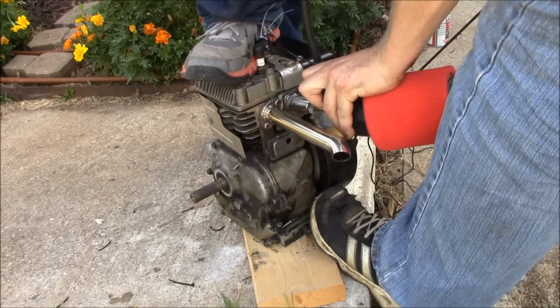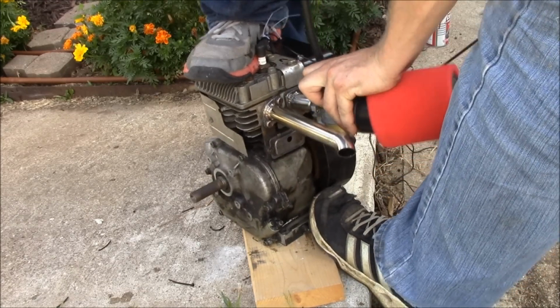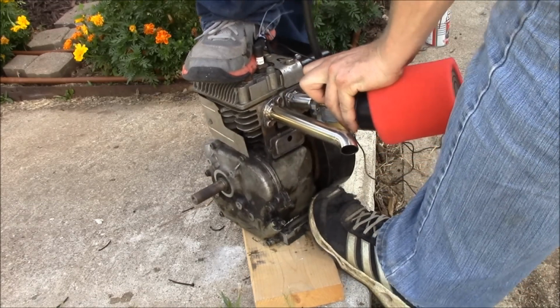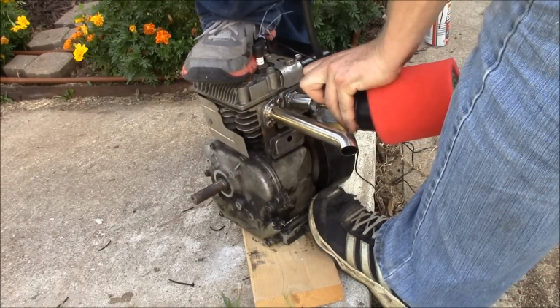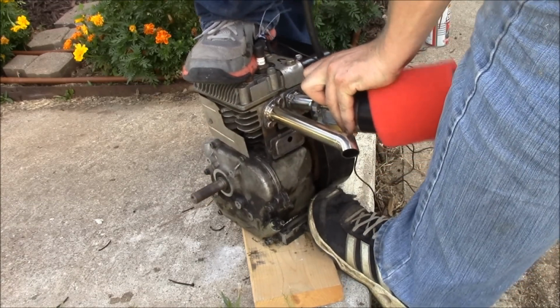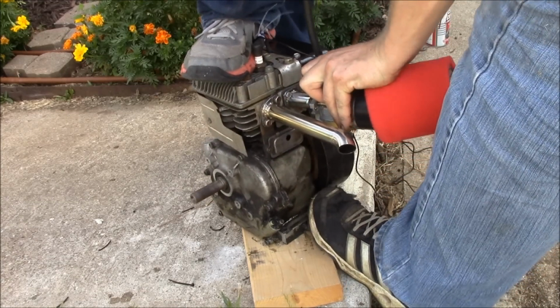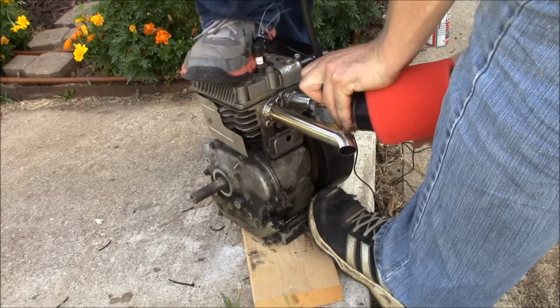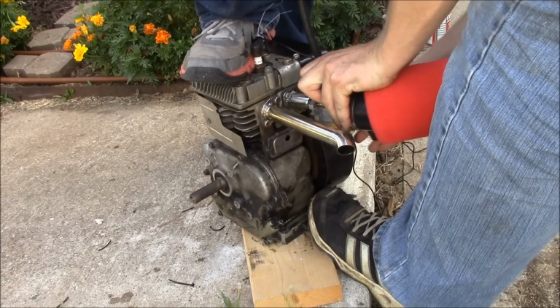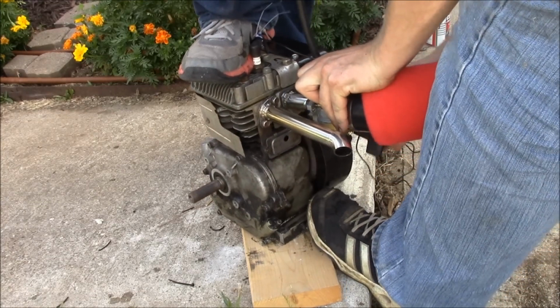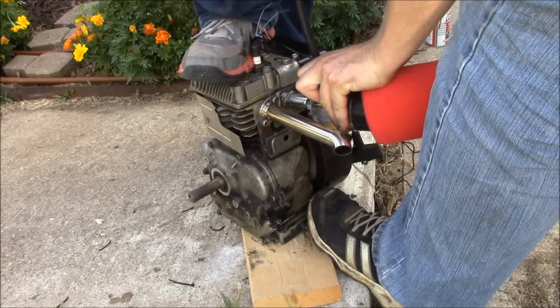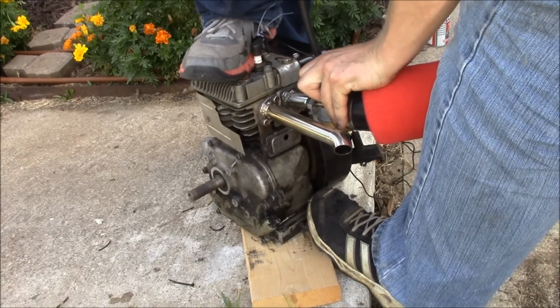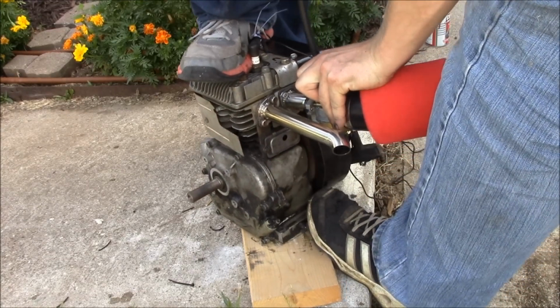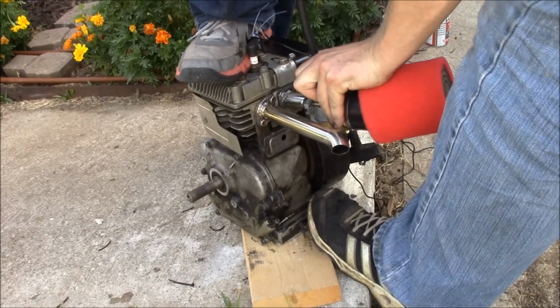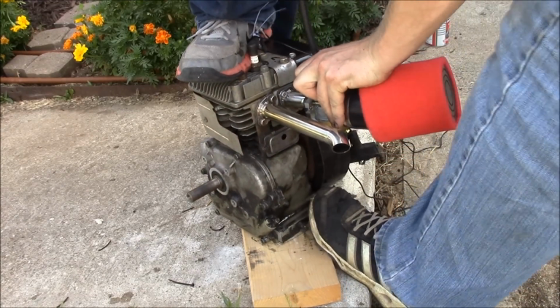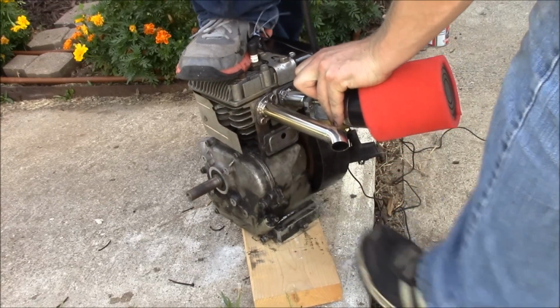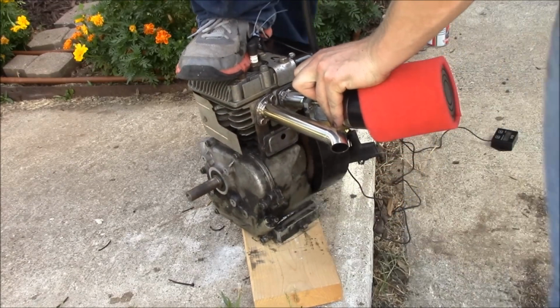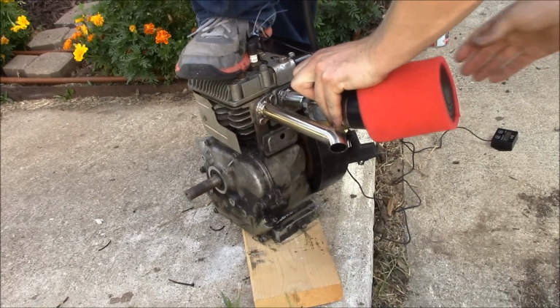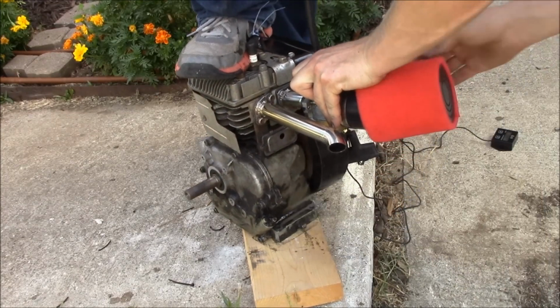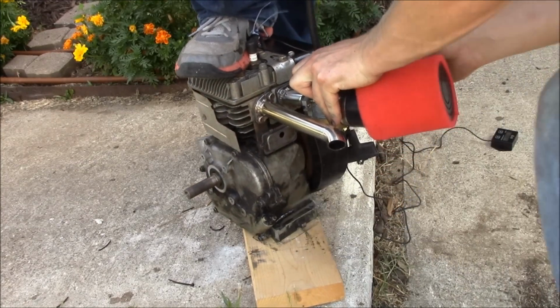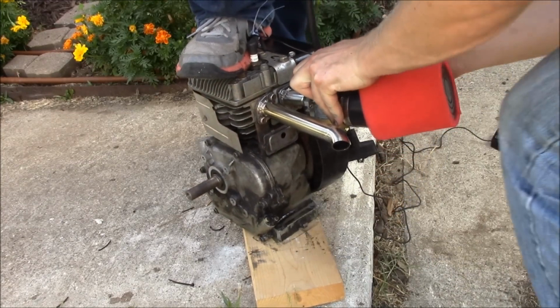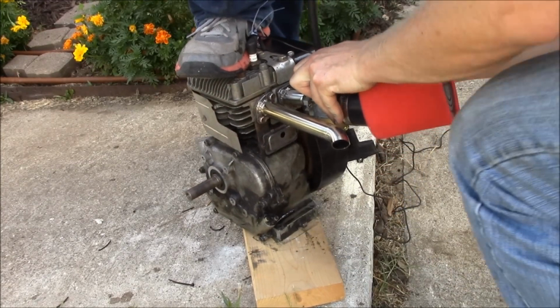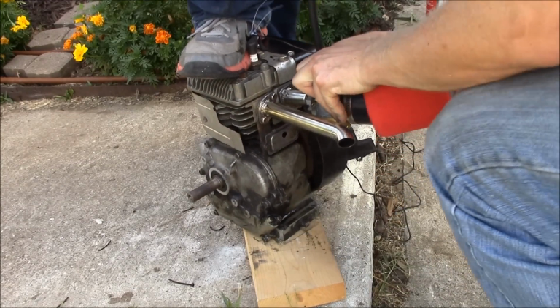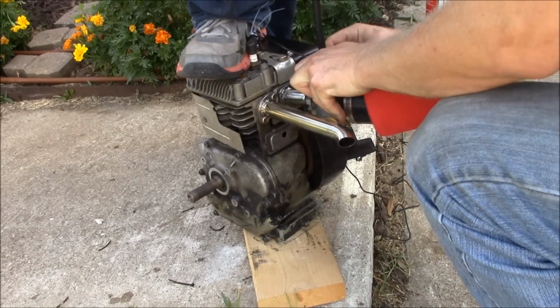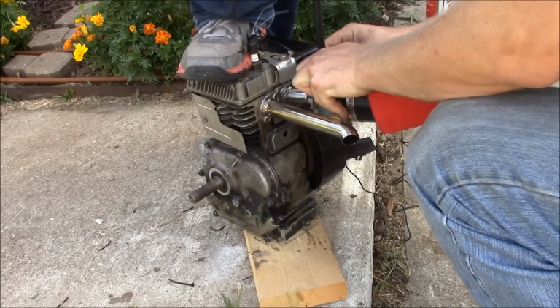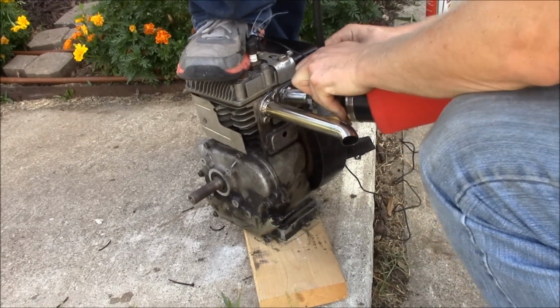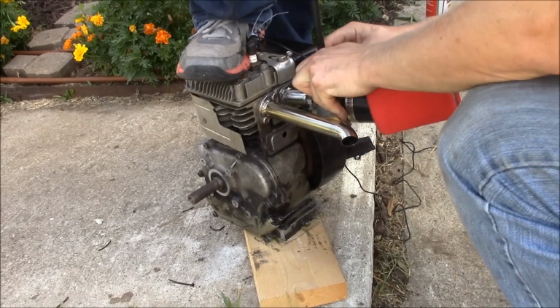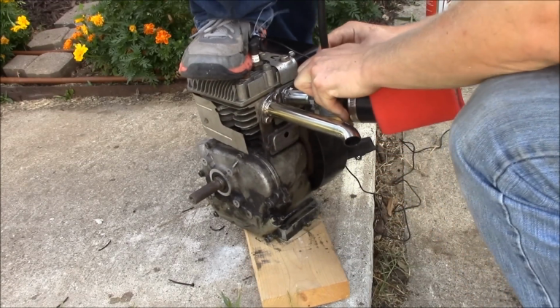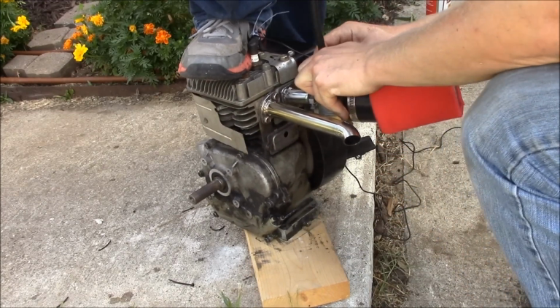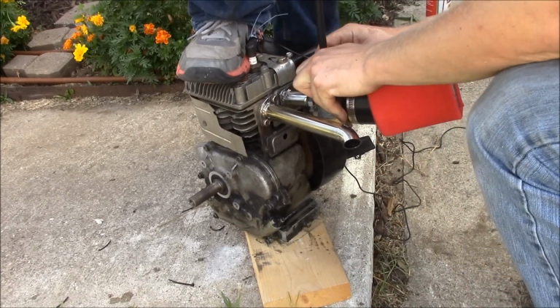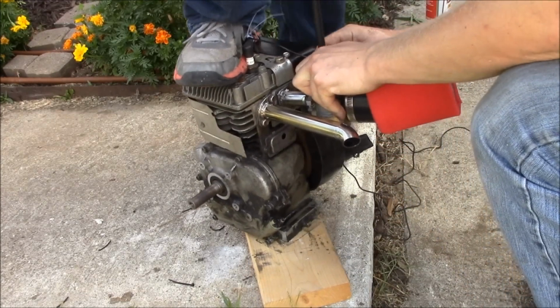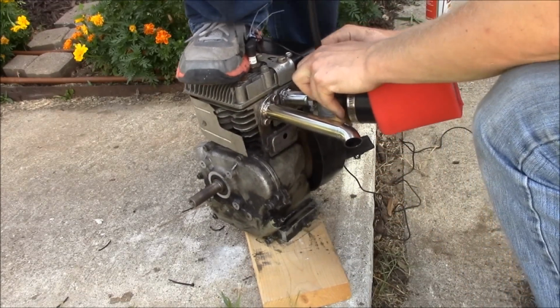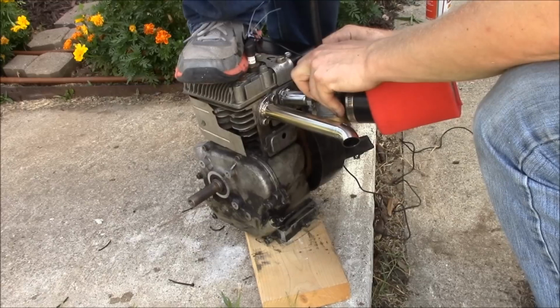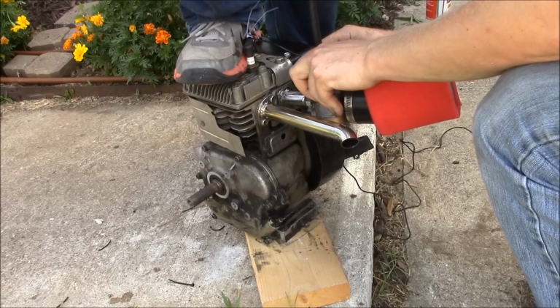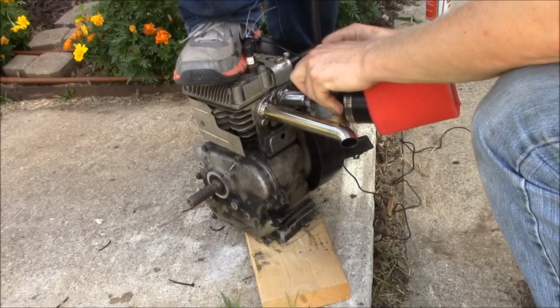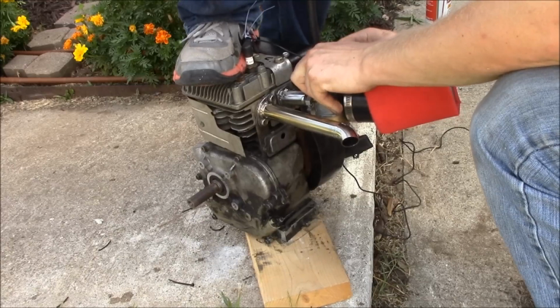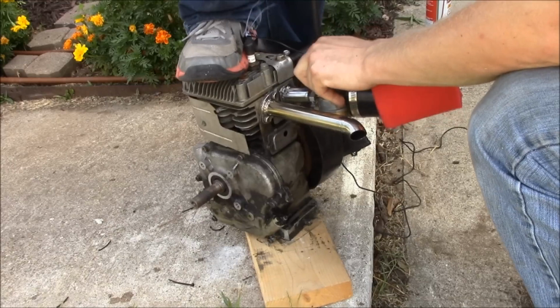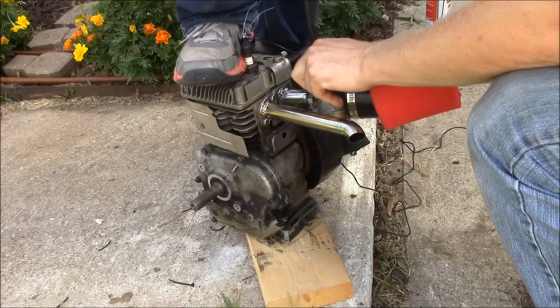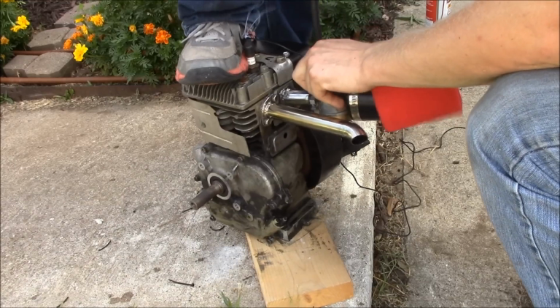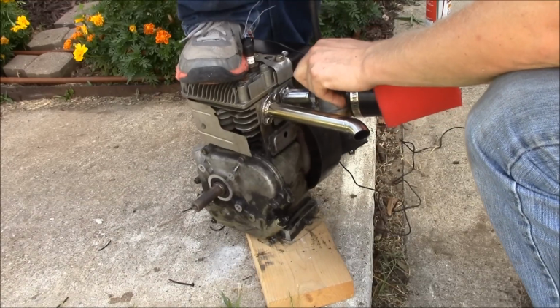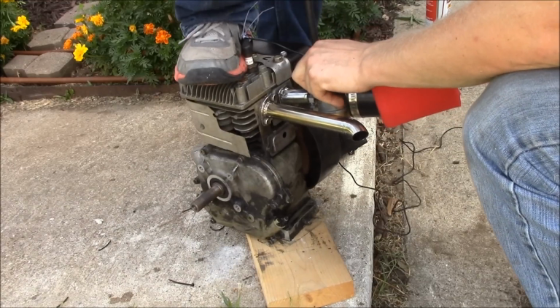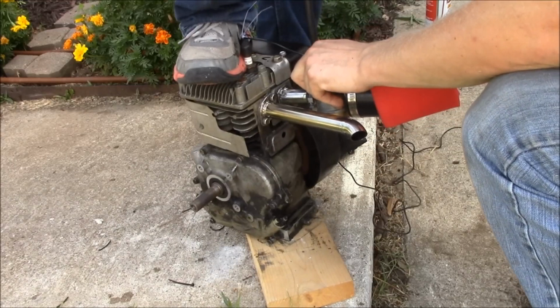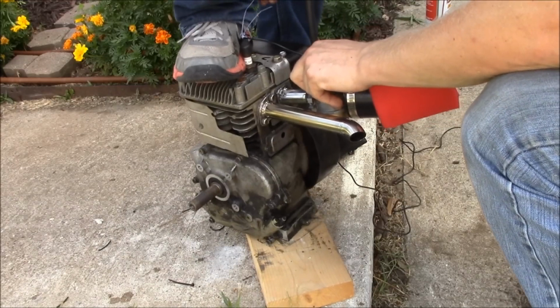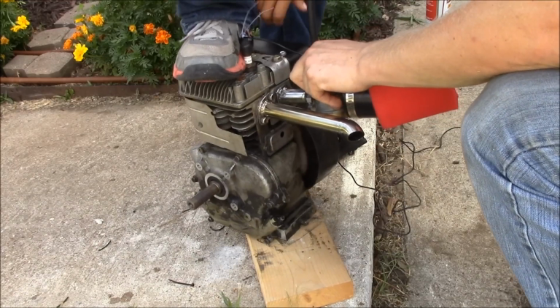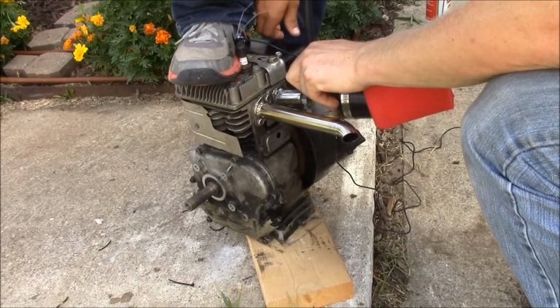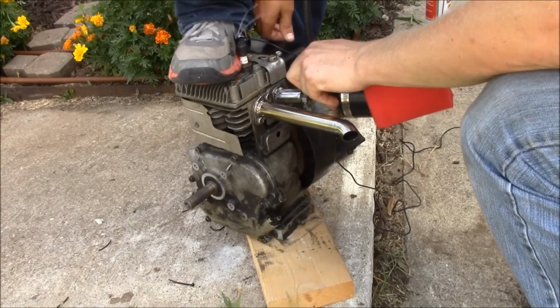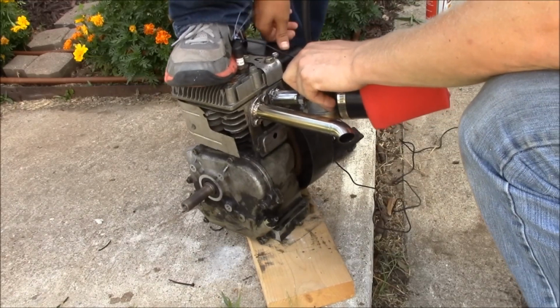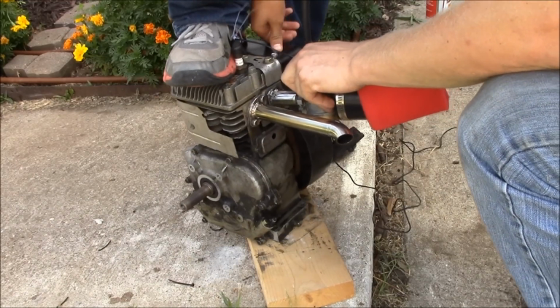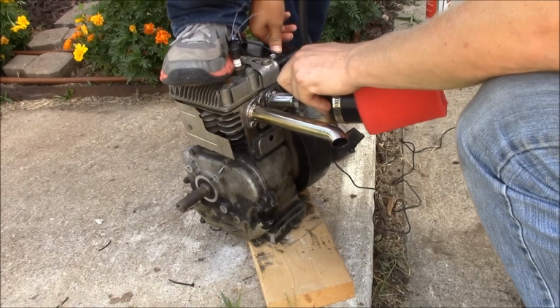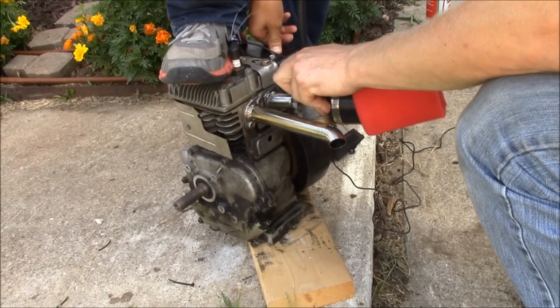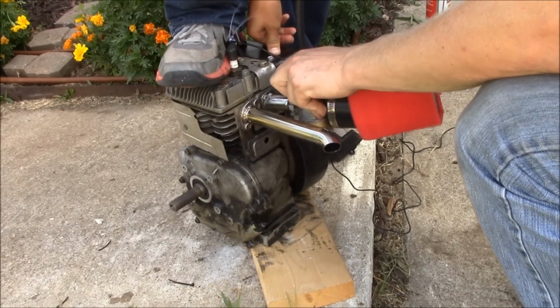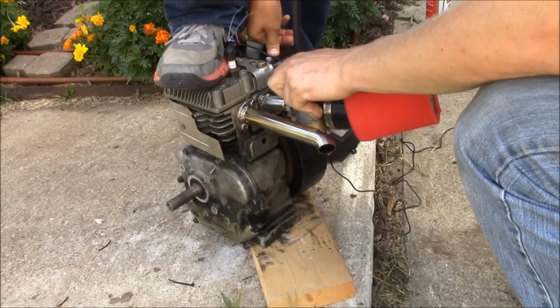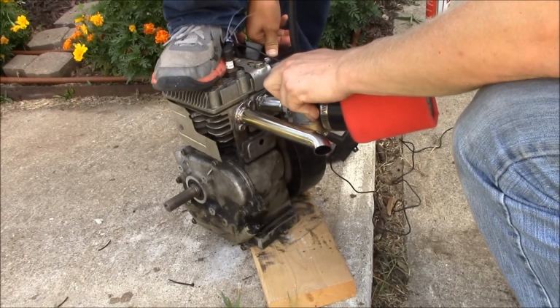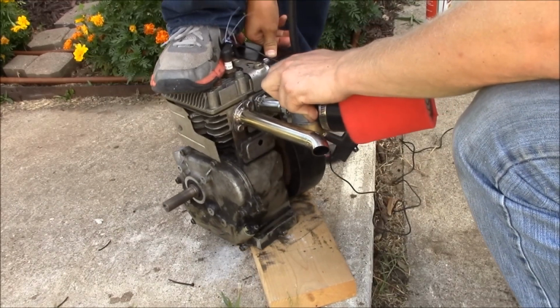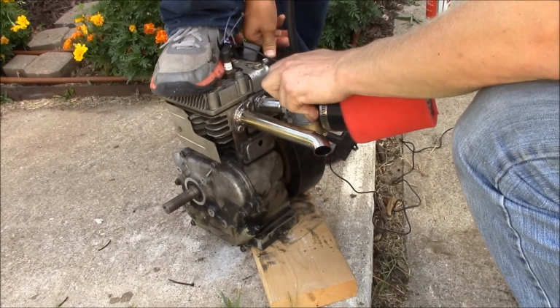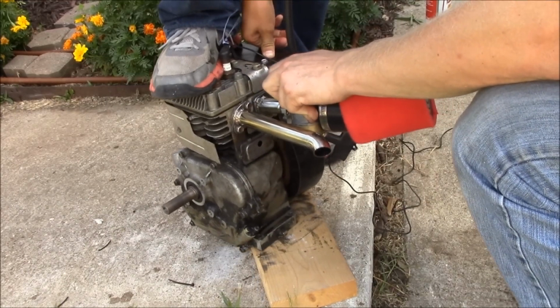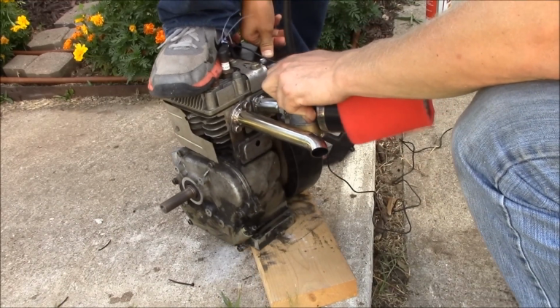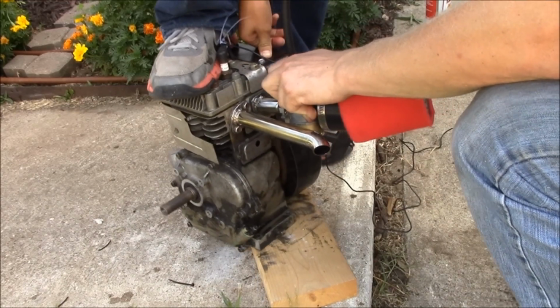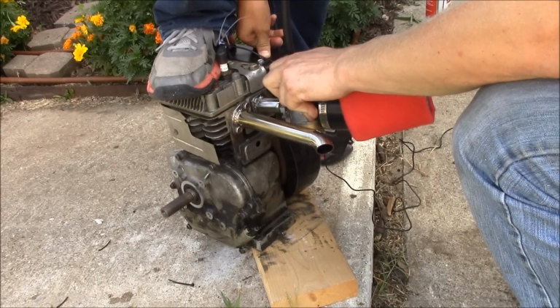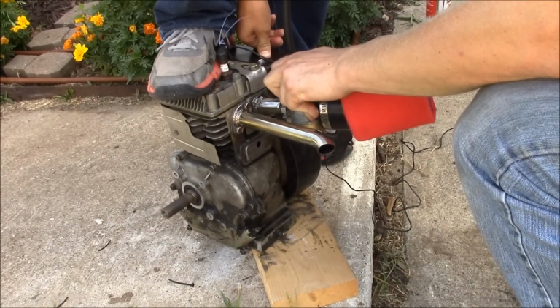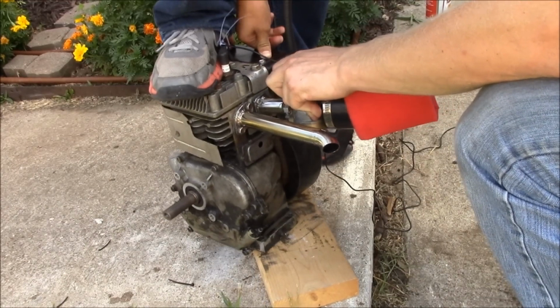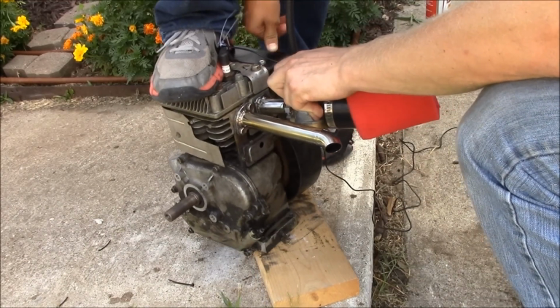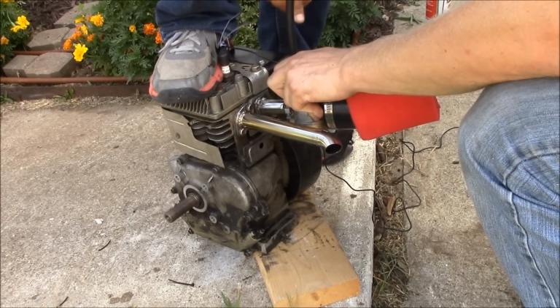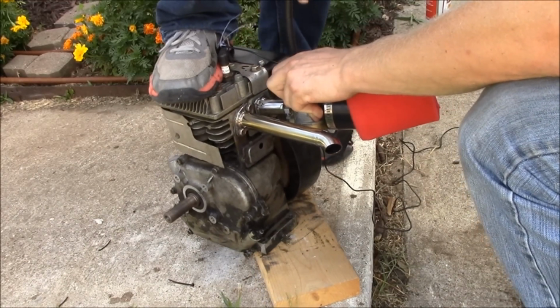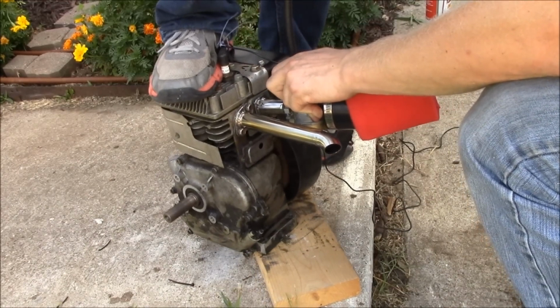An ideal governed industrial engine will run anywhere from 3600 to 3800 RPMs governed, ideally.